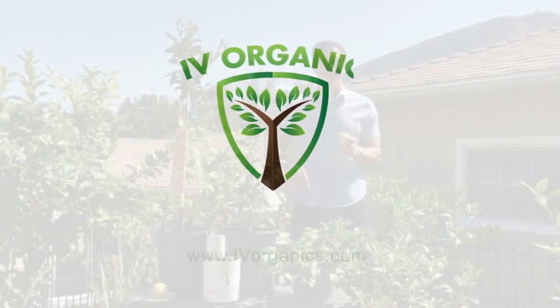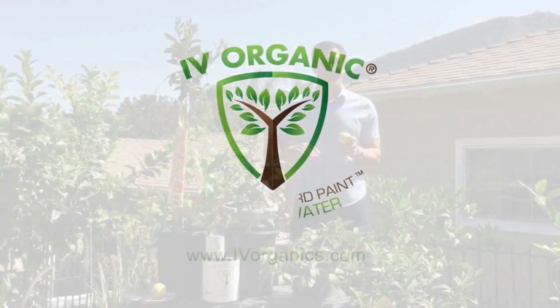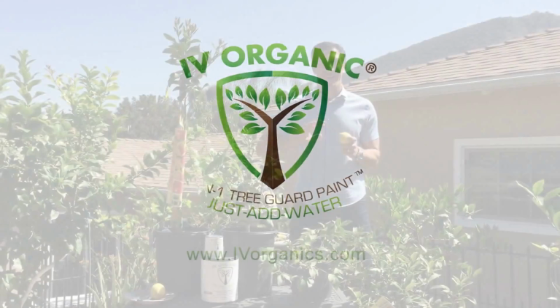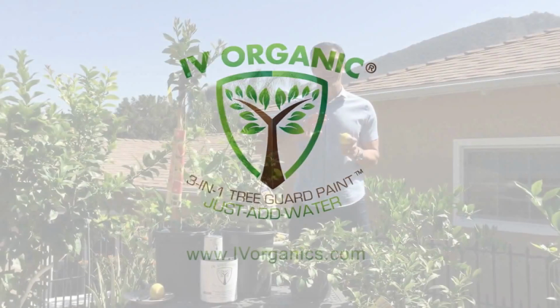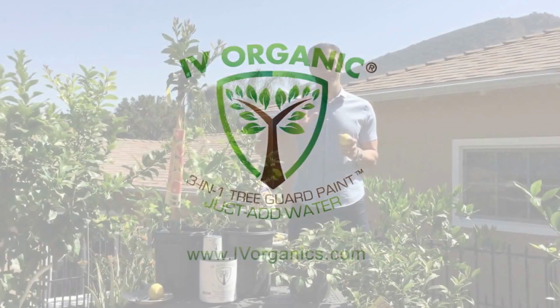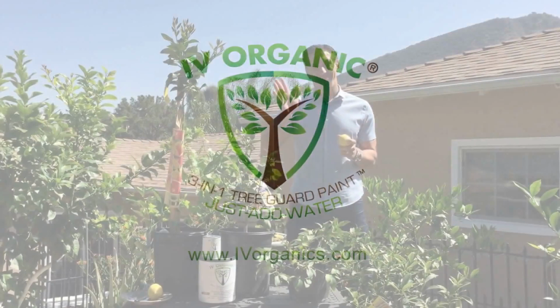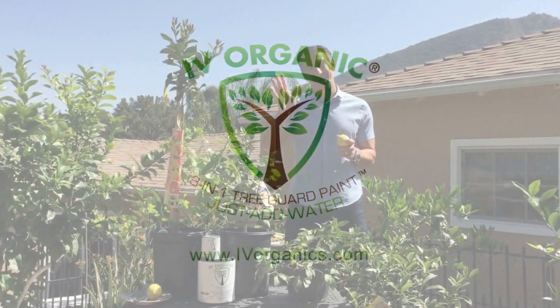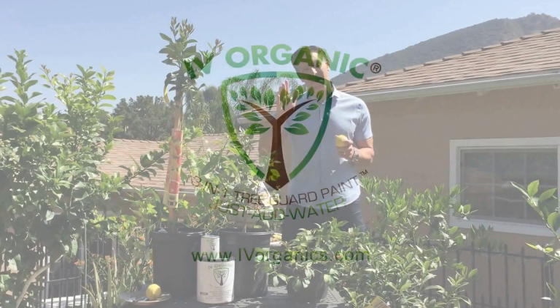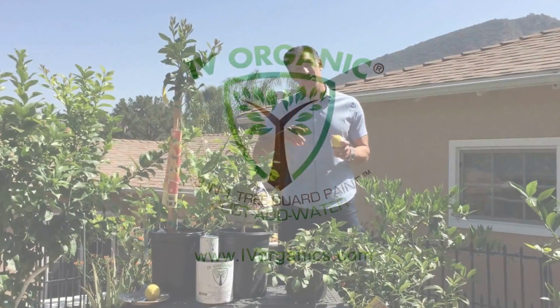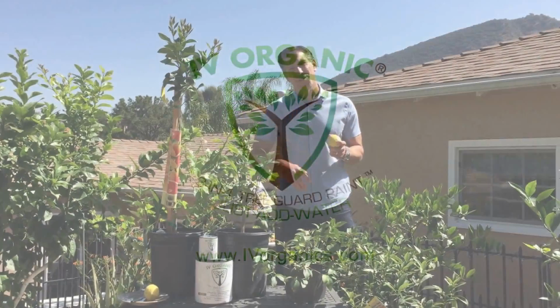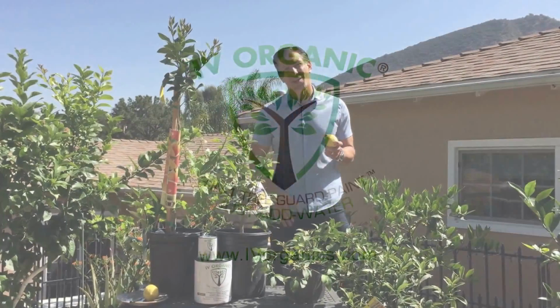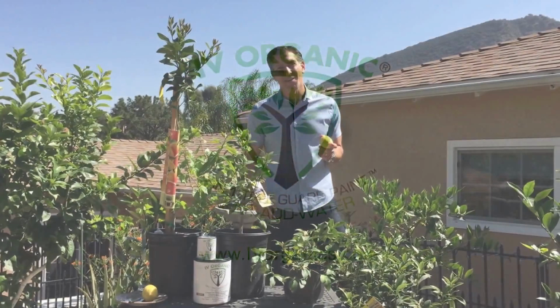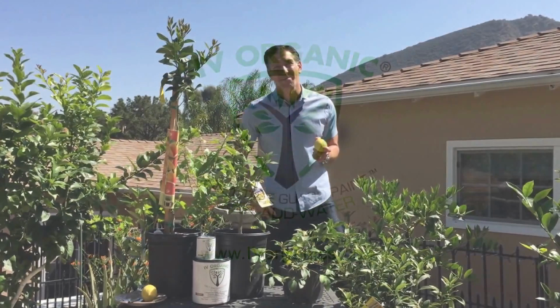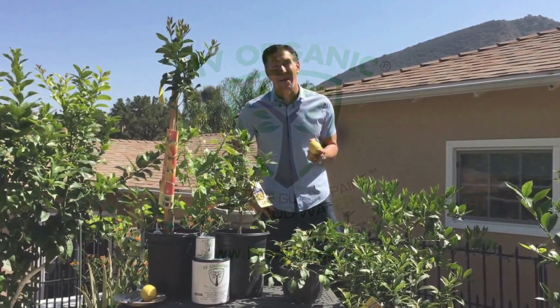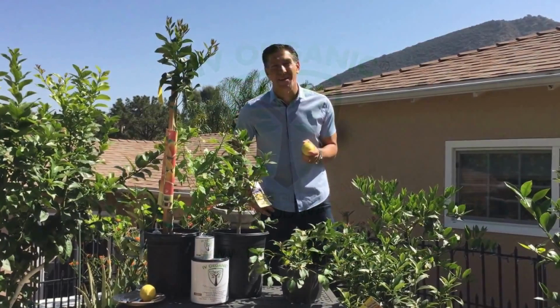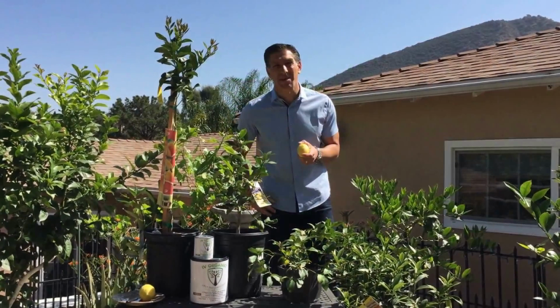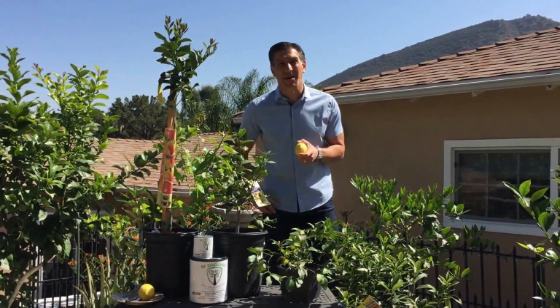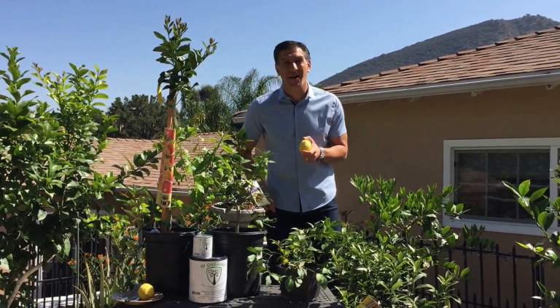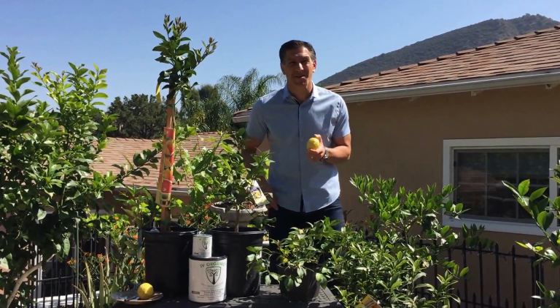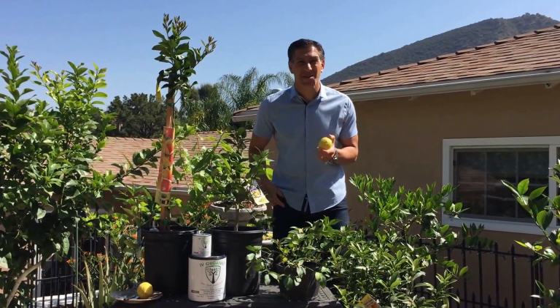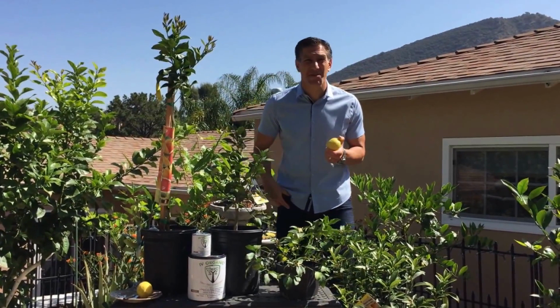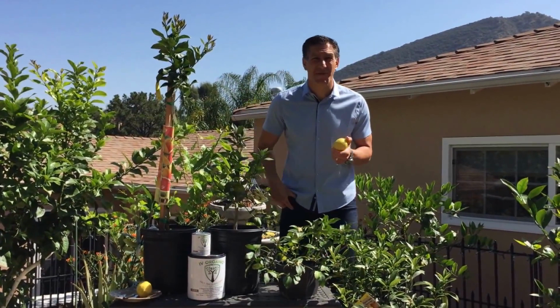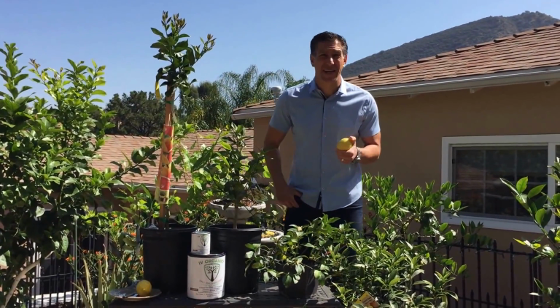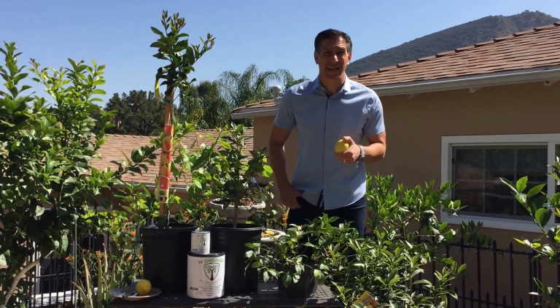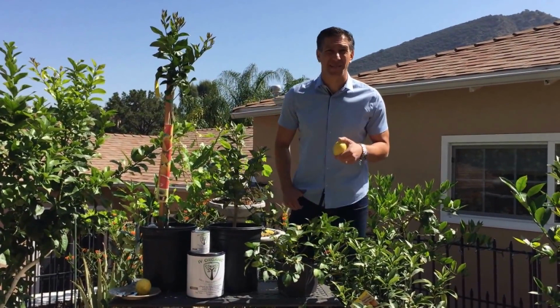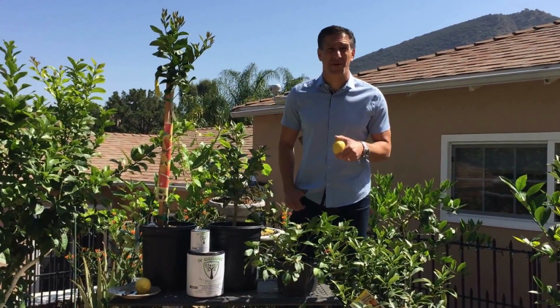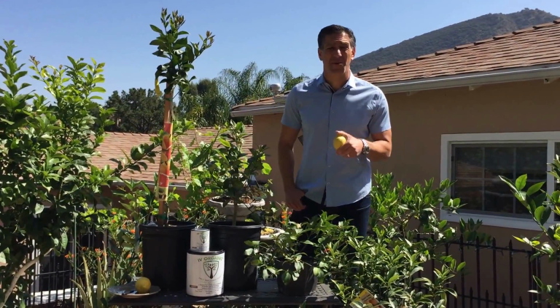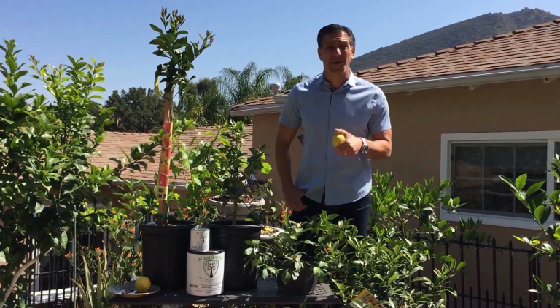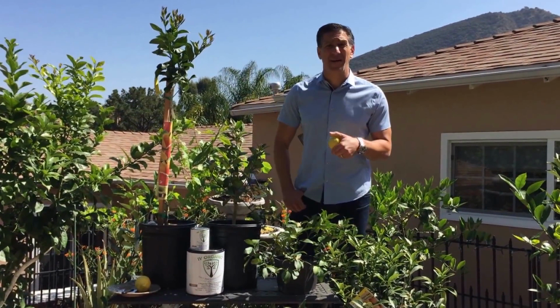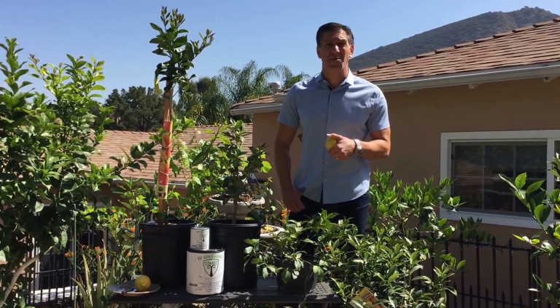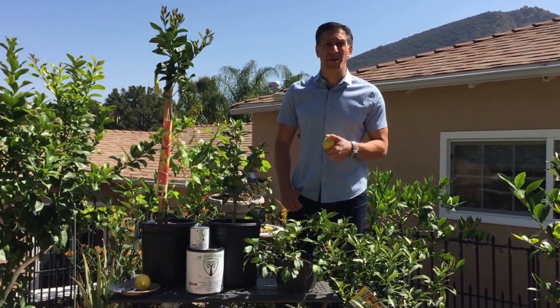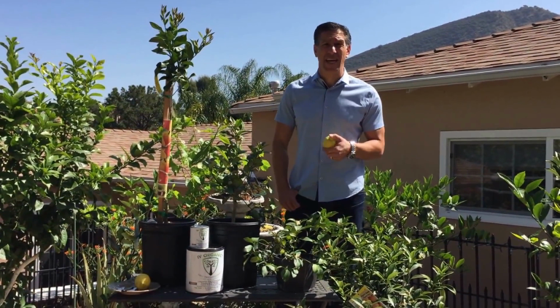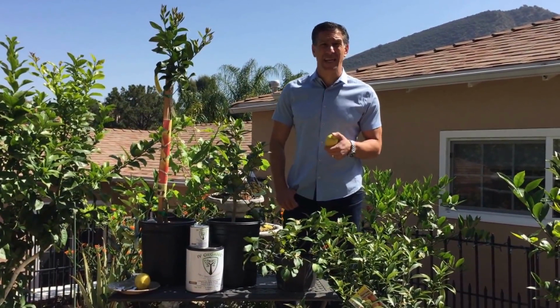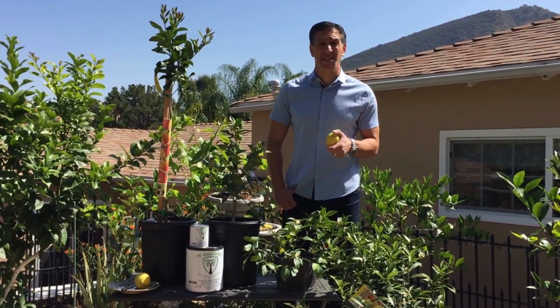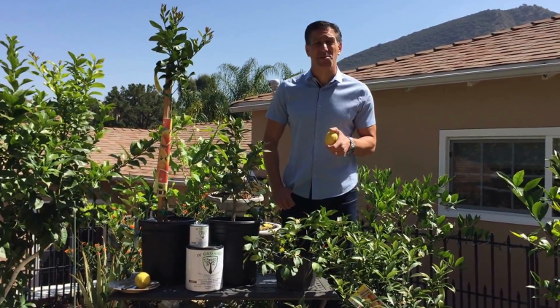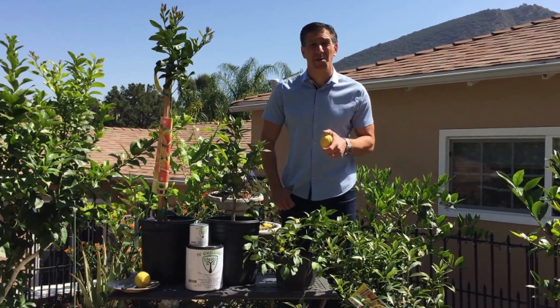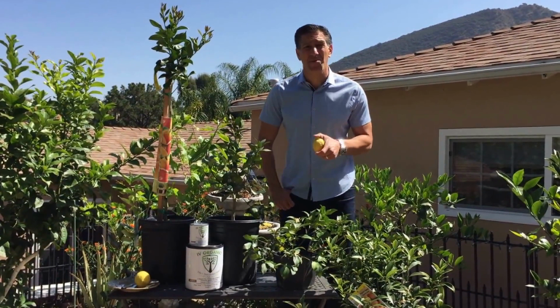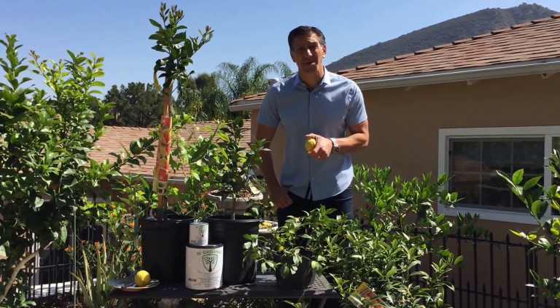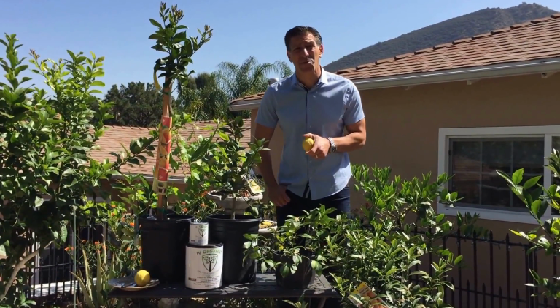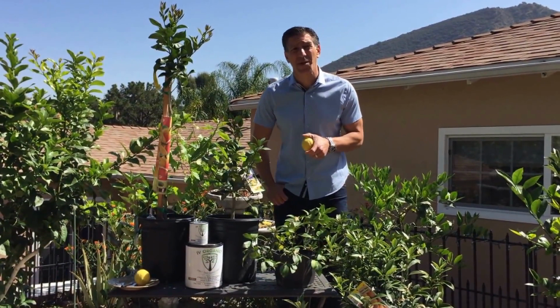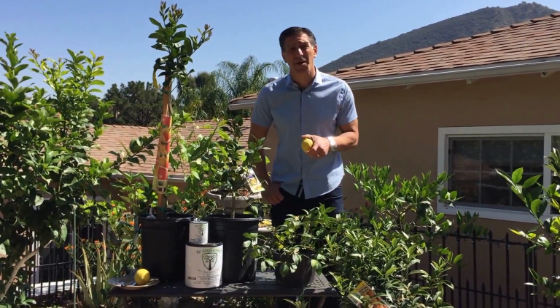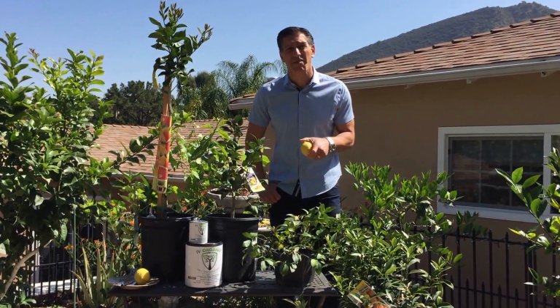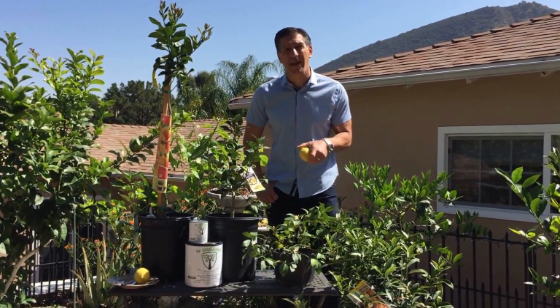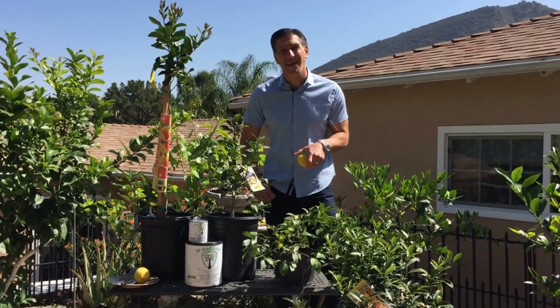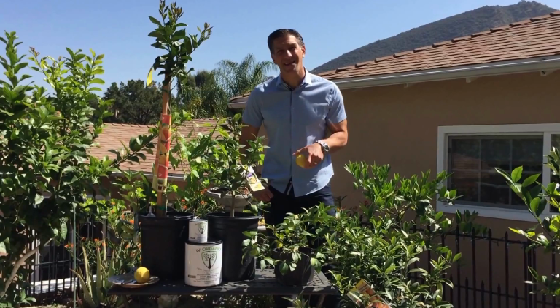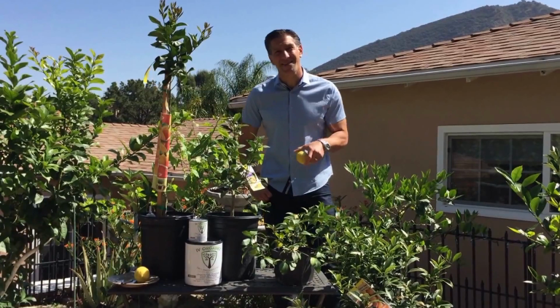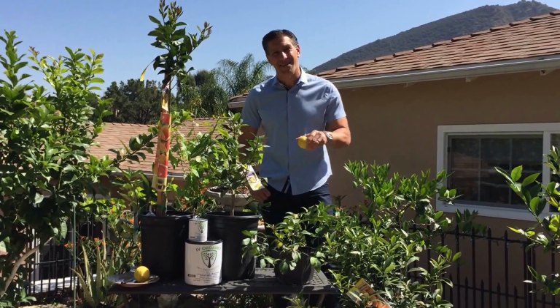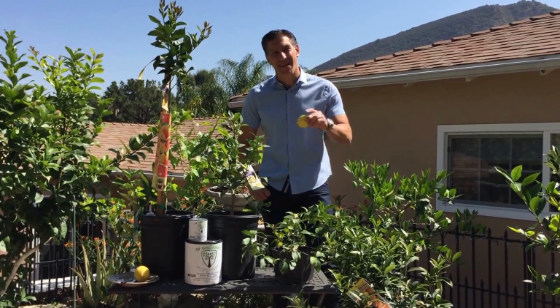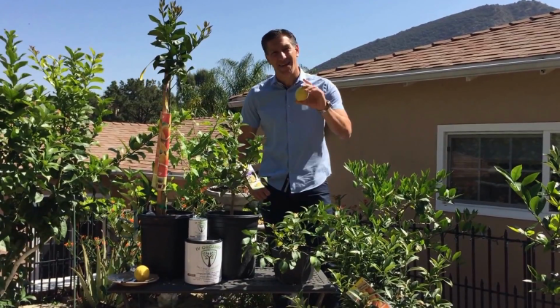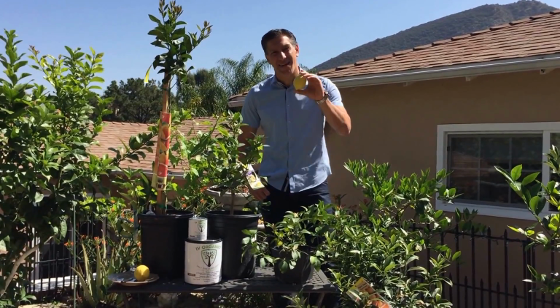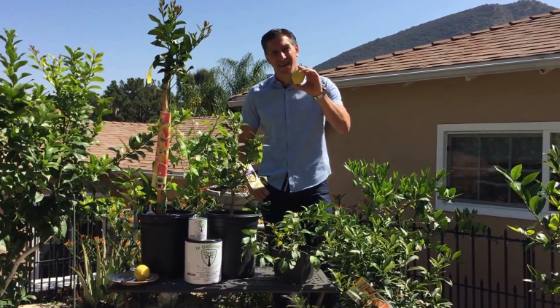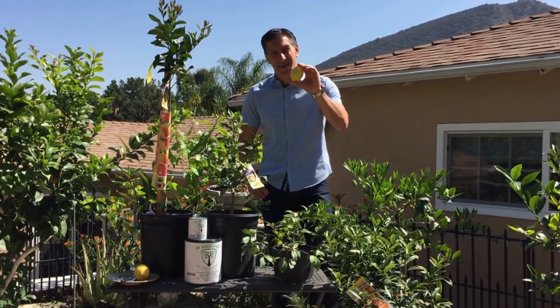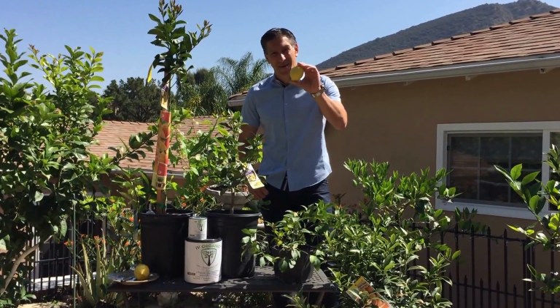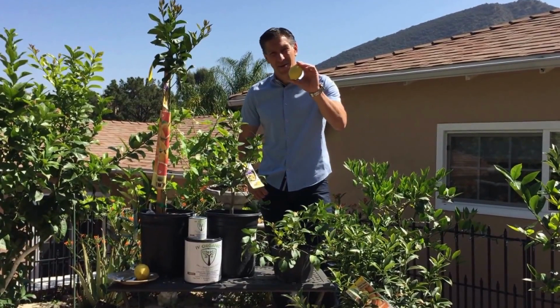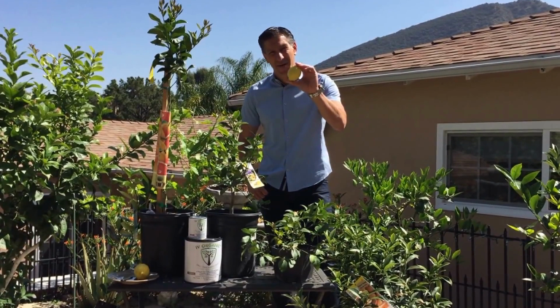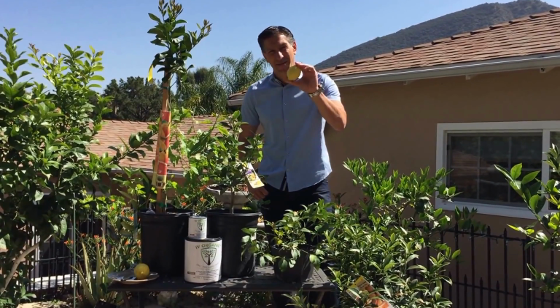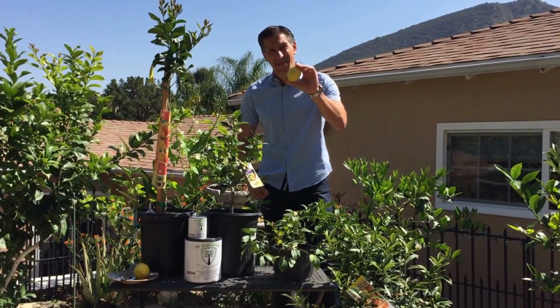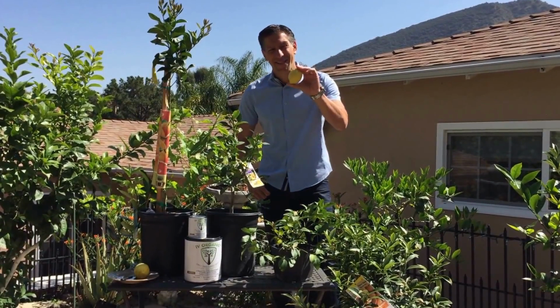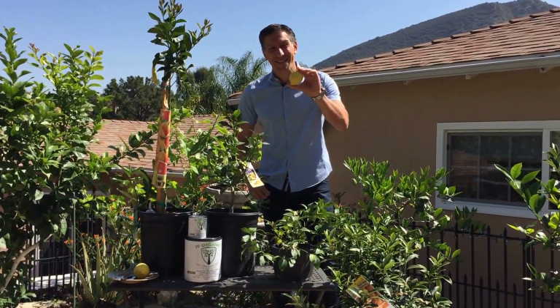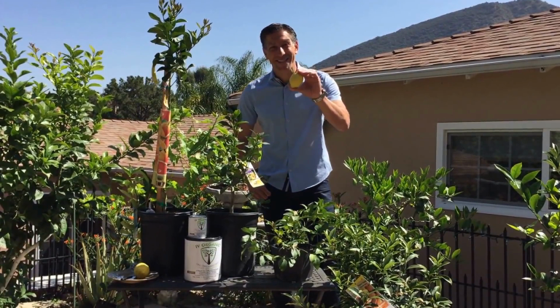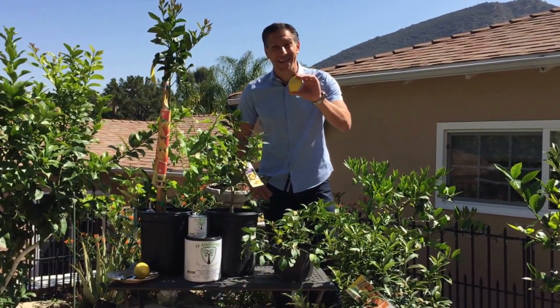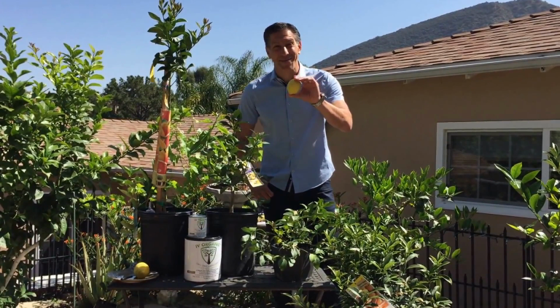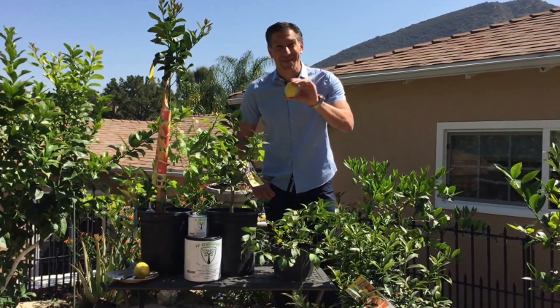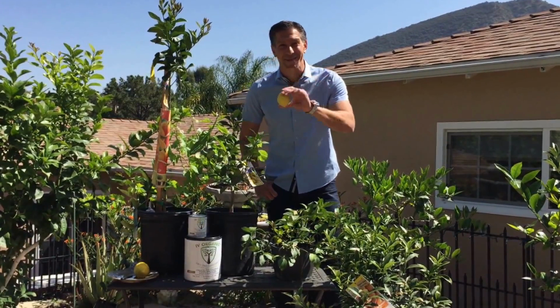Hi, this is Charles Malky, biologist and plant expert with Ivory Organics 3-in-1 Tree Guard Paint, and today we're going to be discussing lemons.